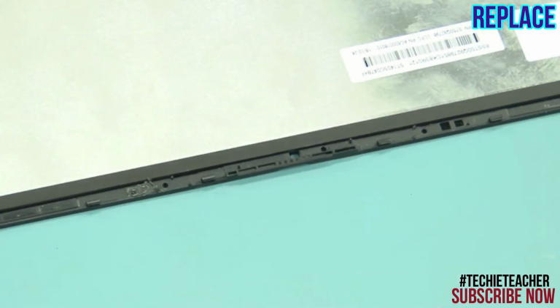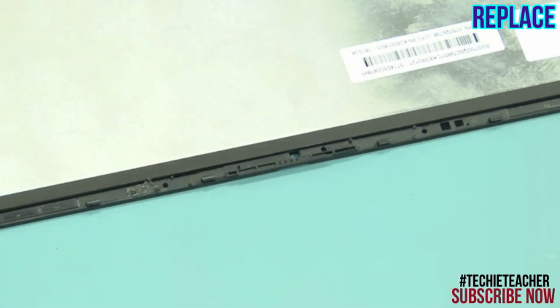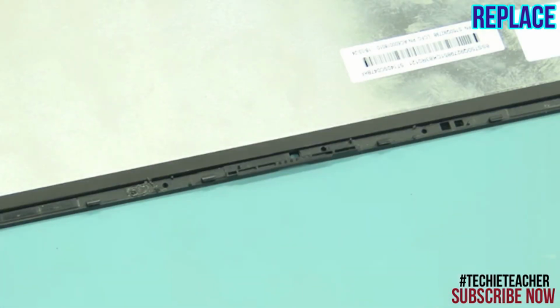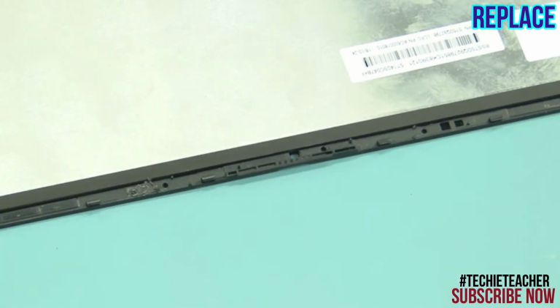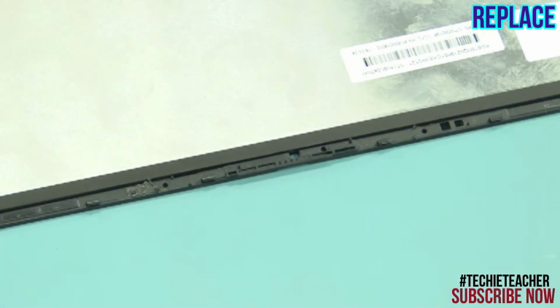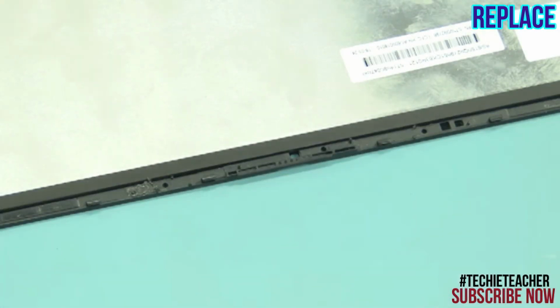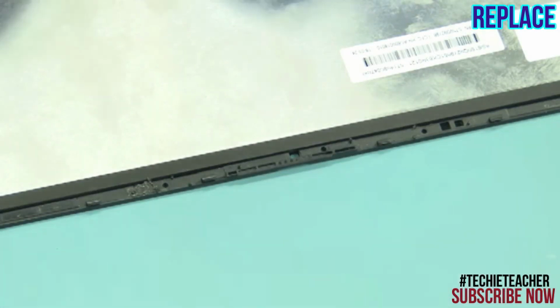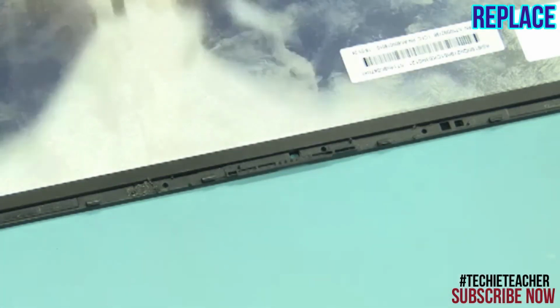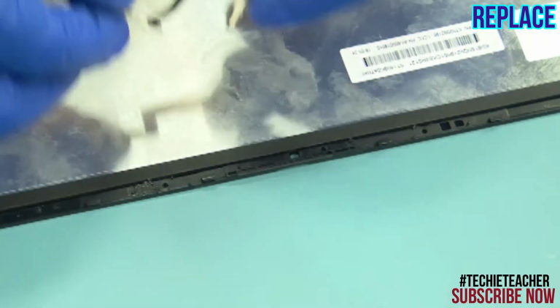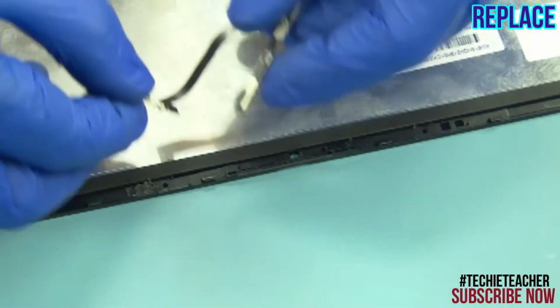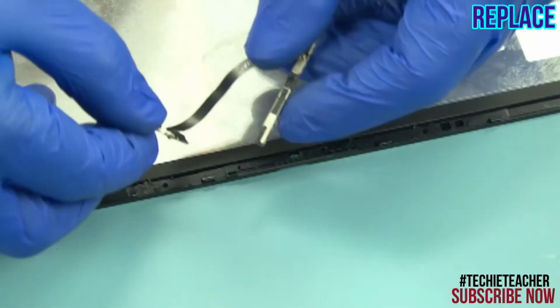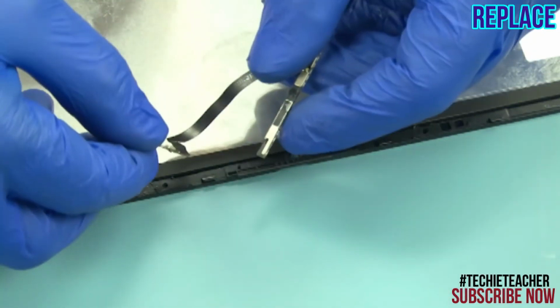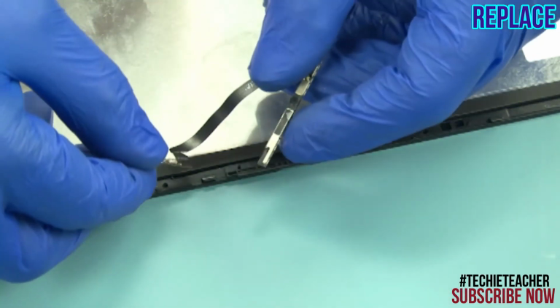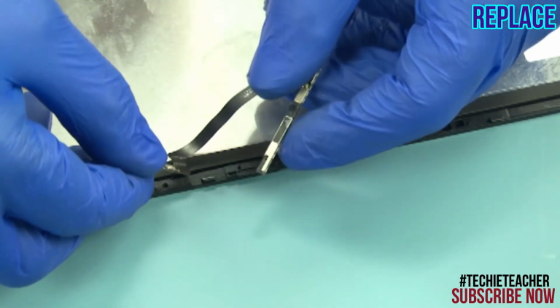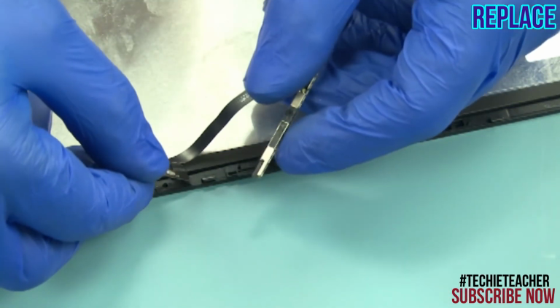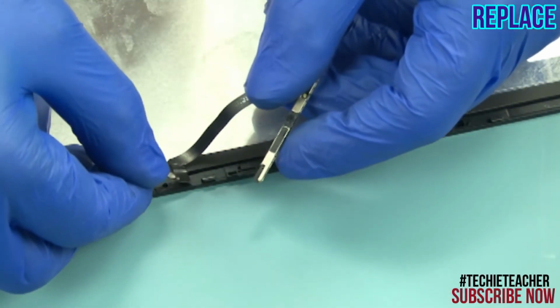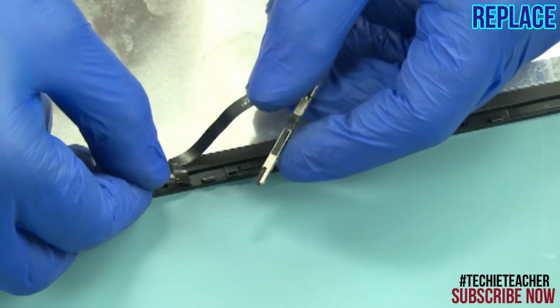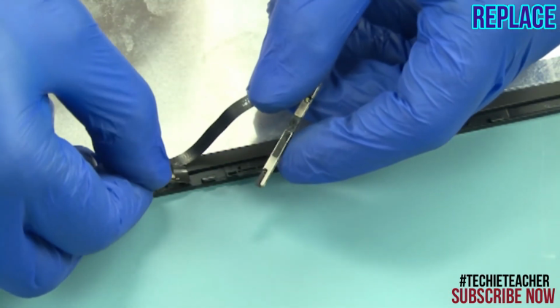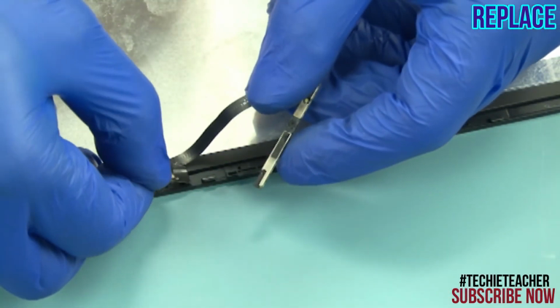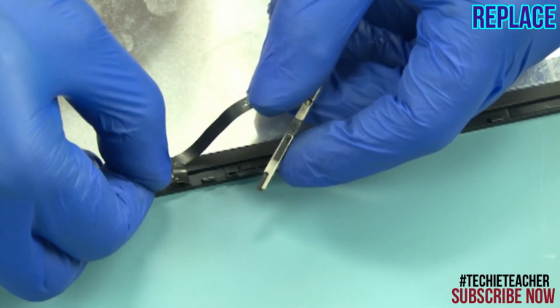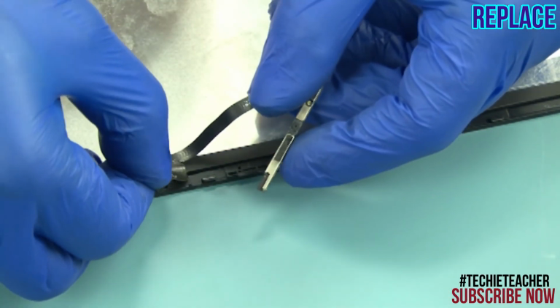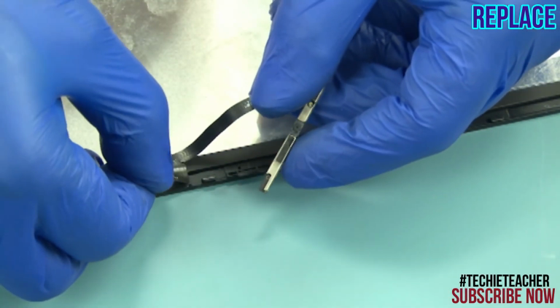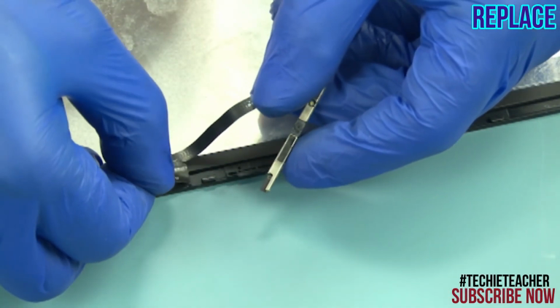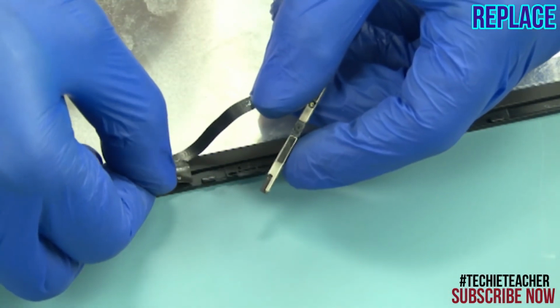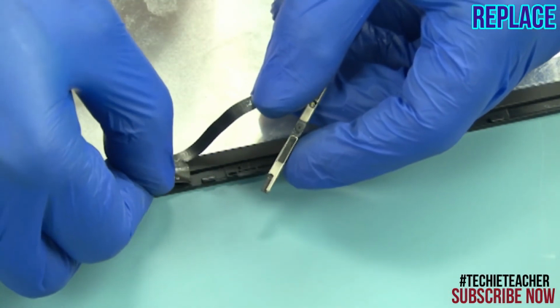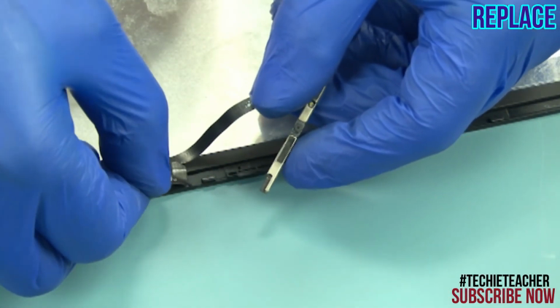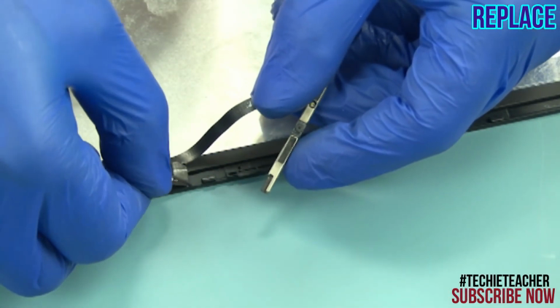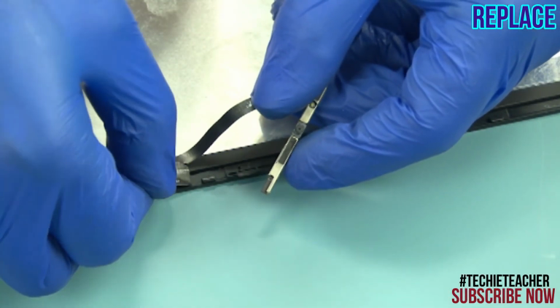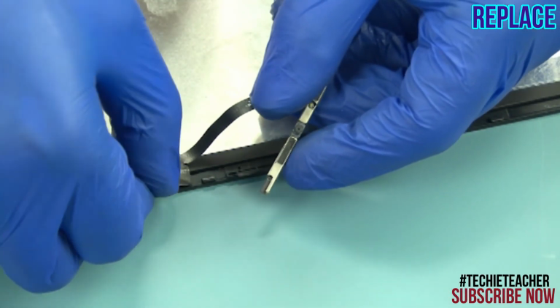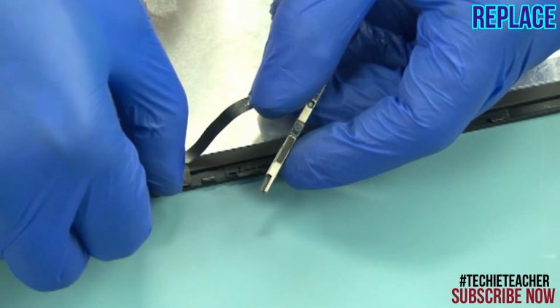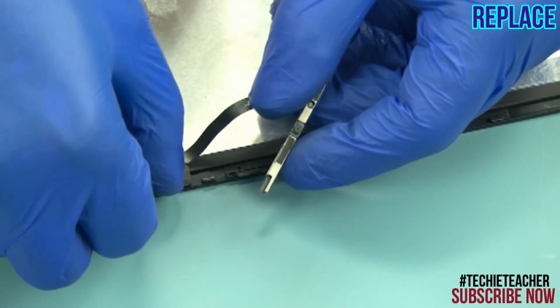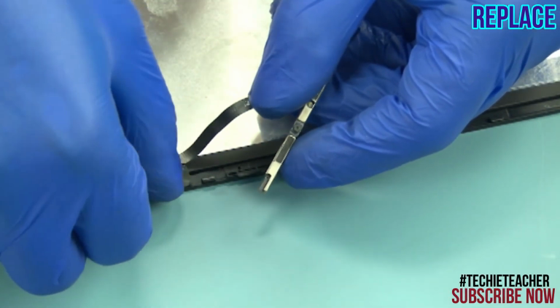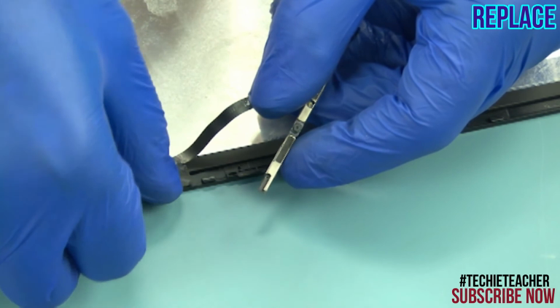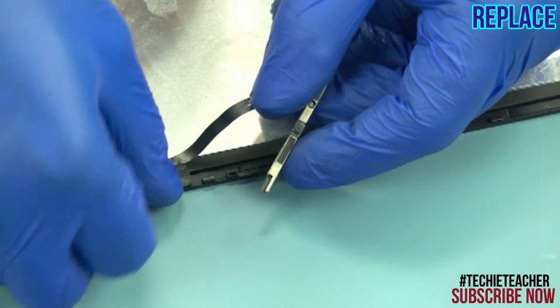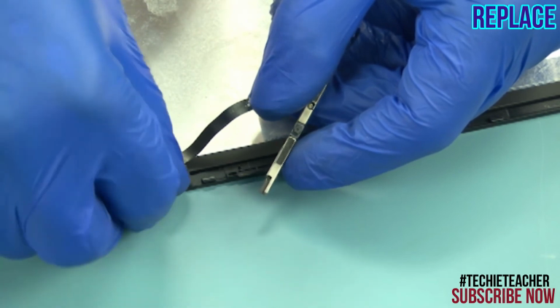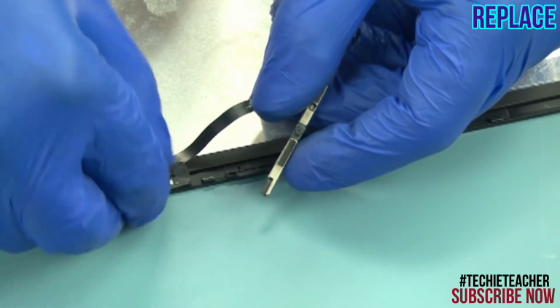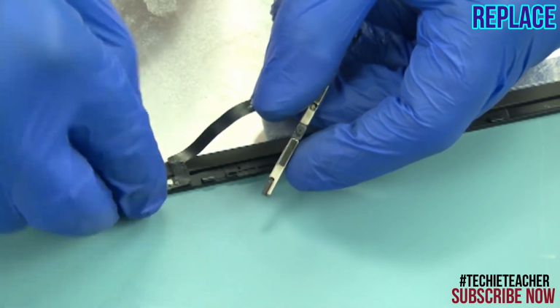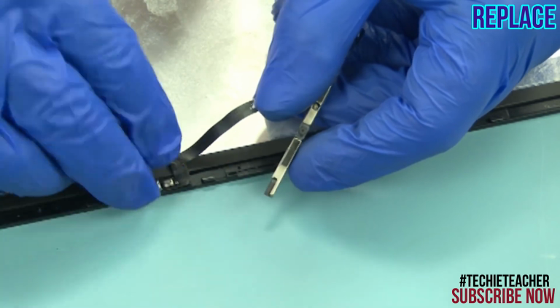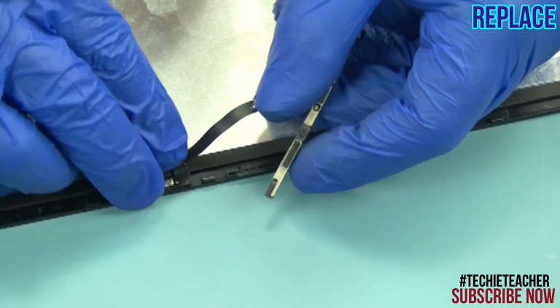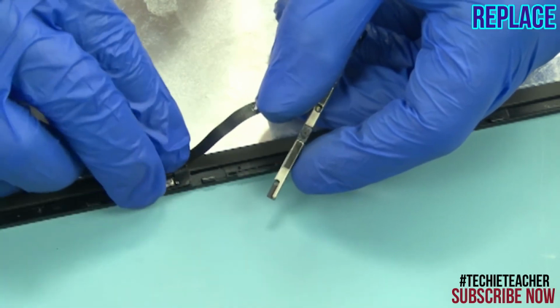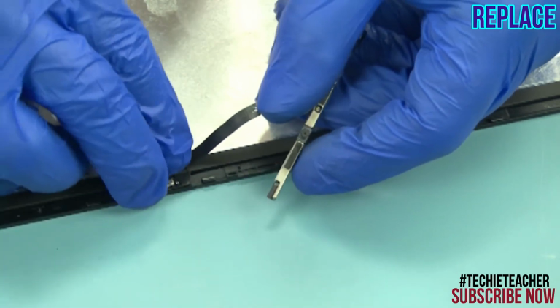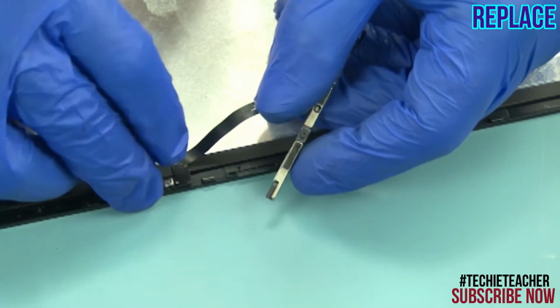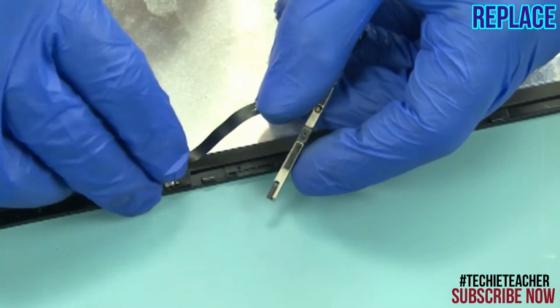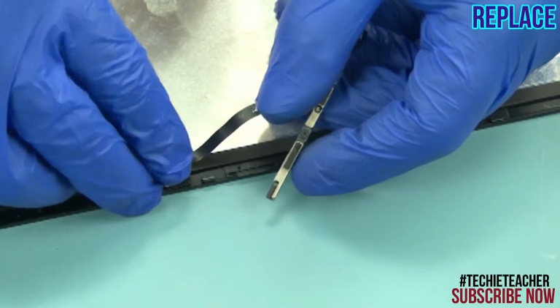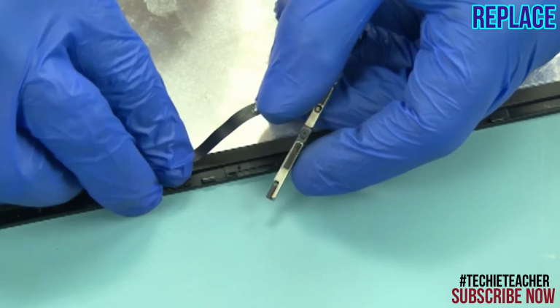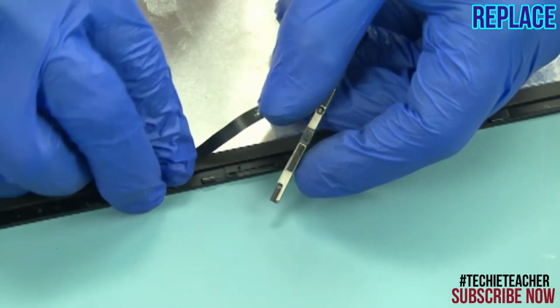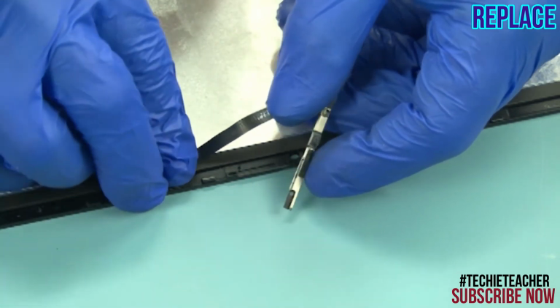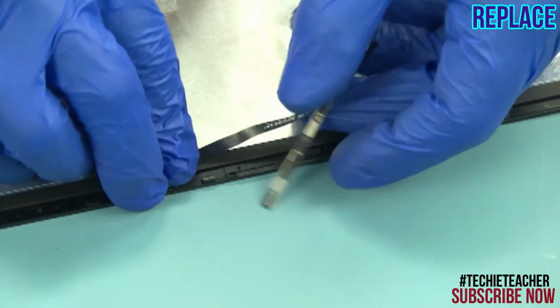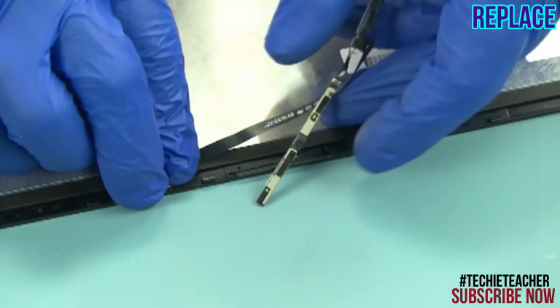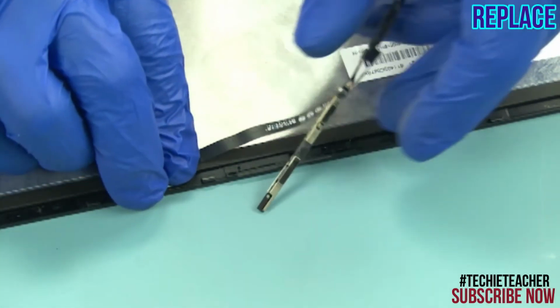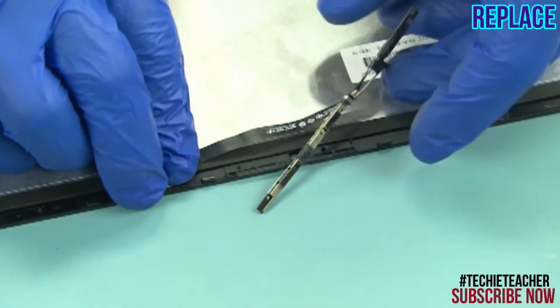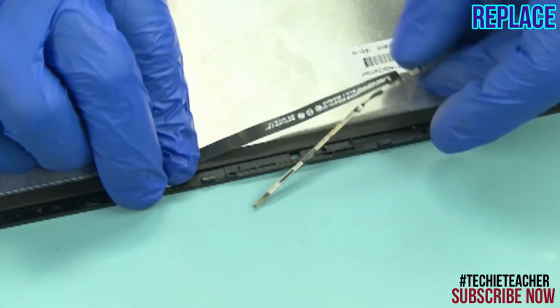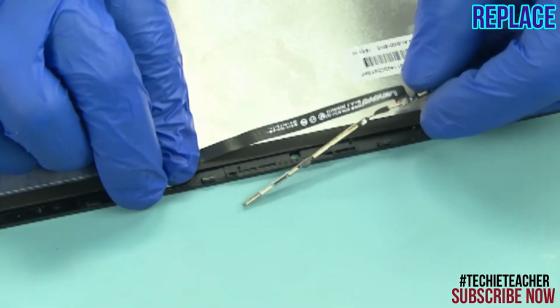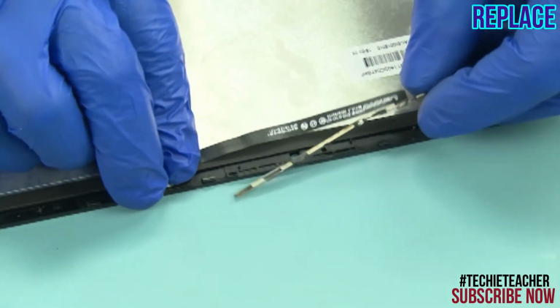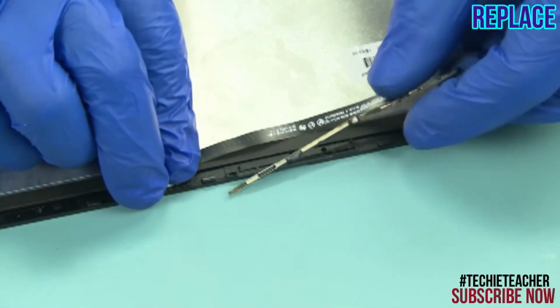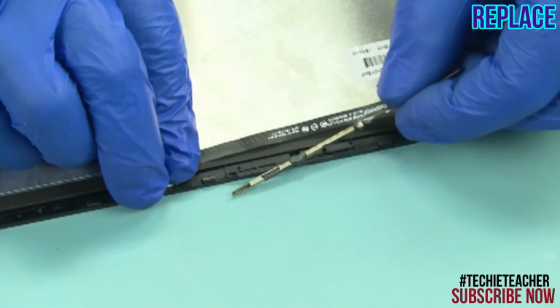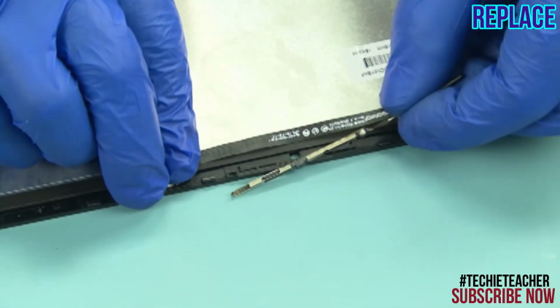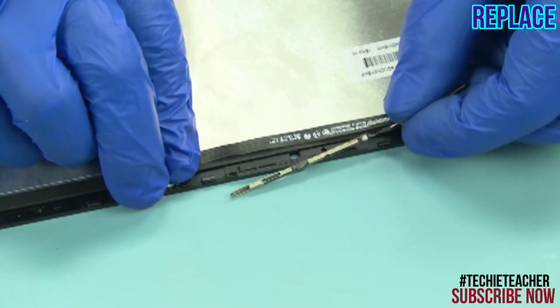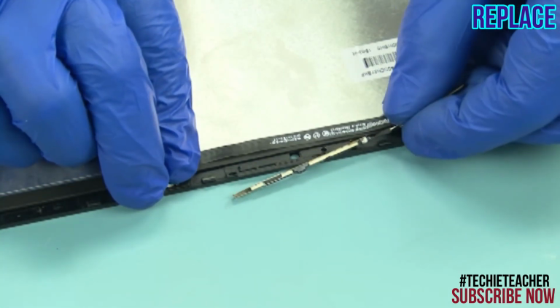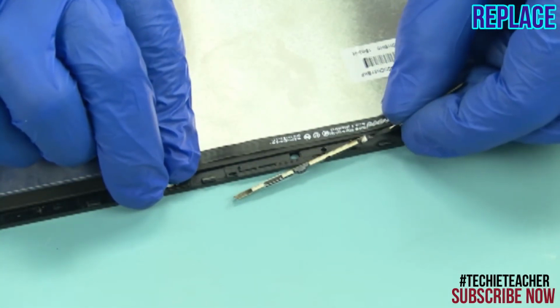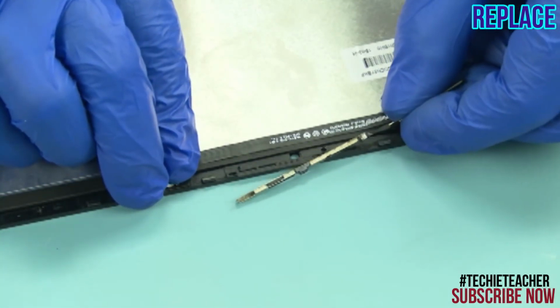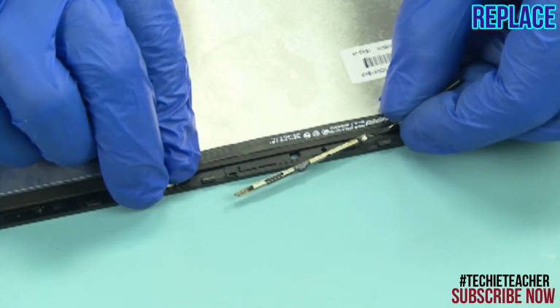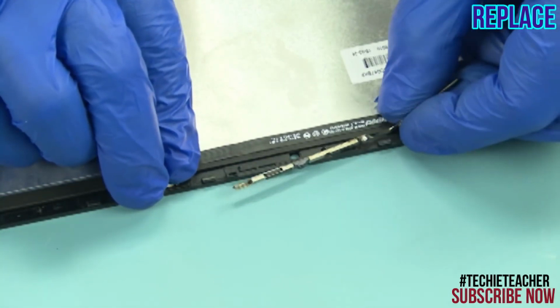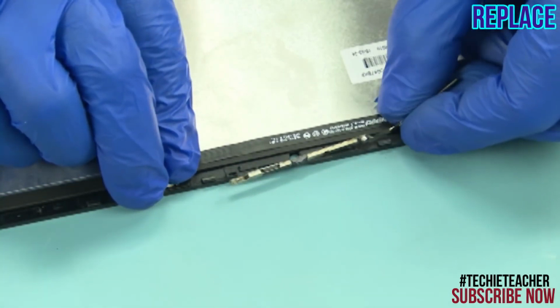Tape the microphone boards and camera module into position using the holes for alignment.